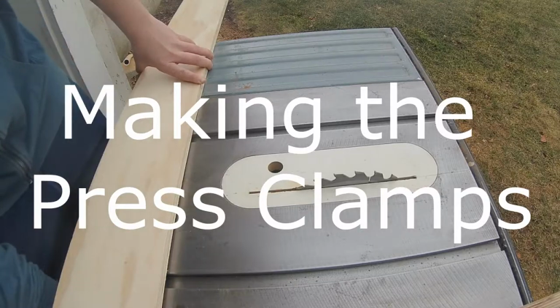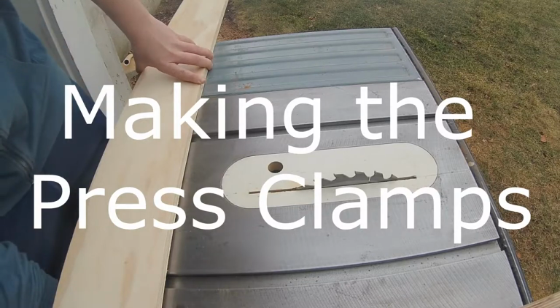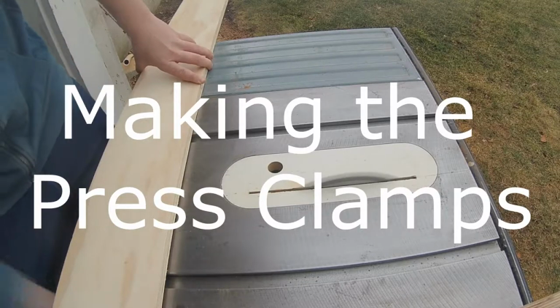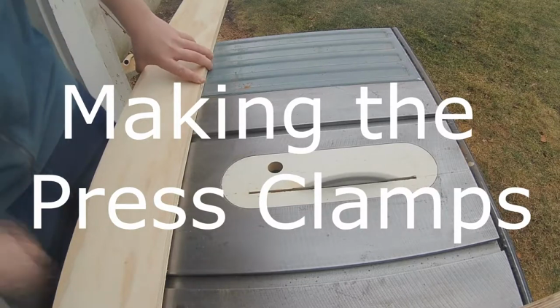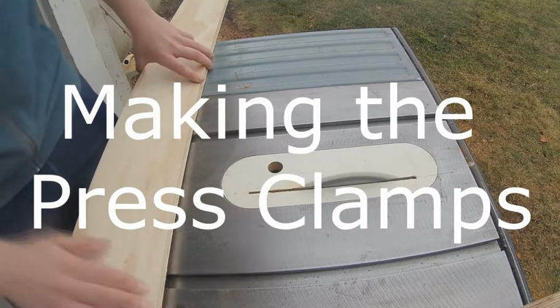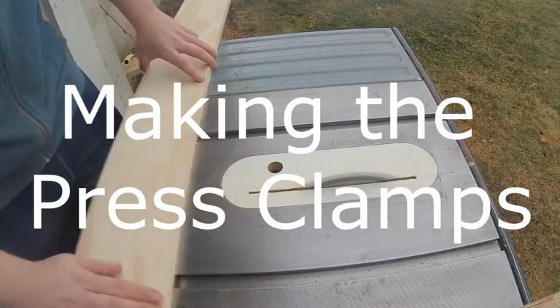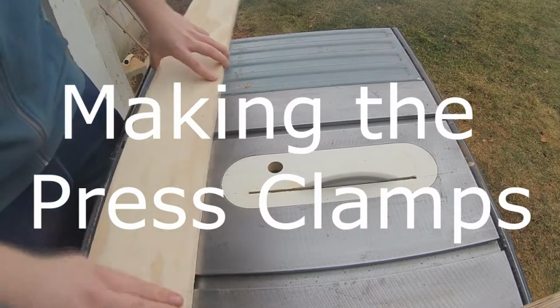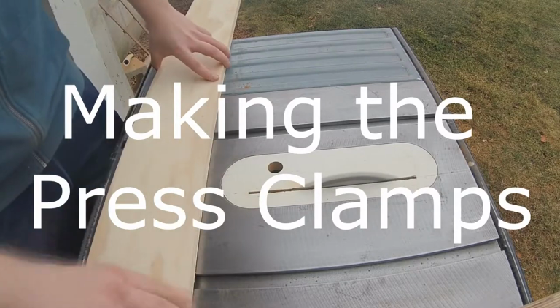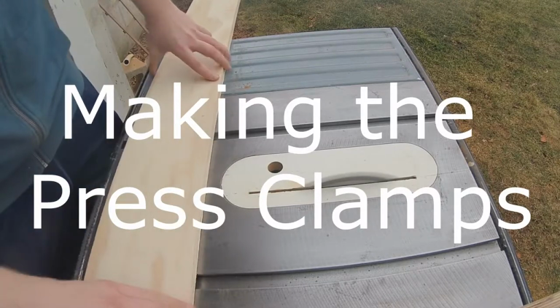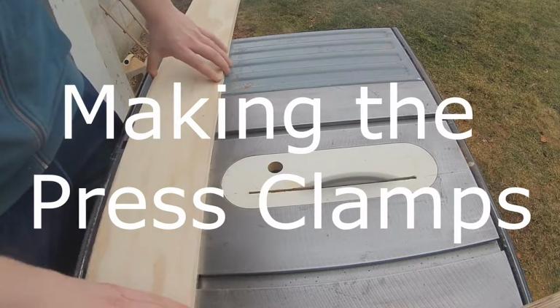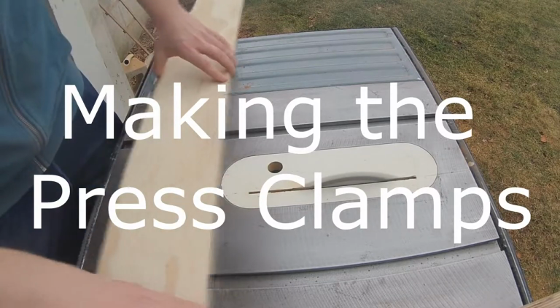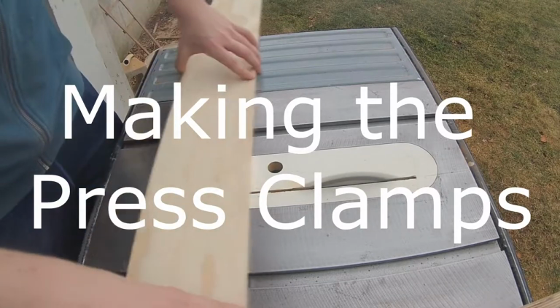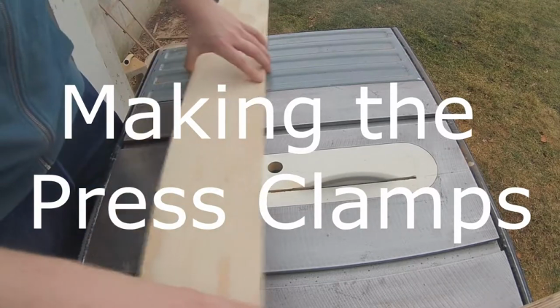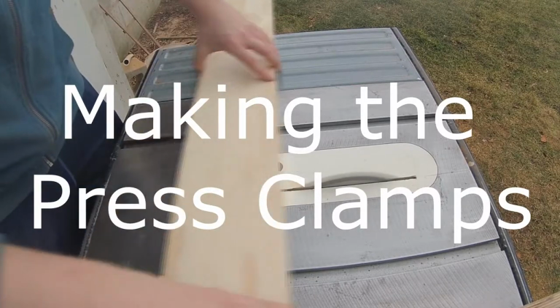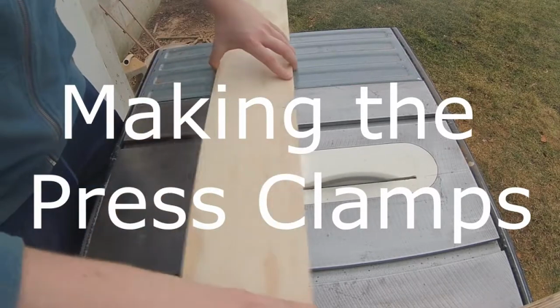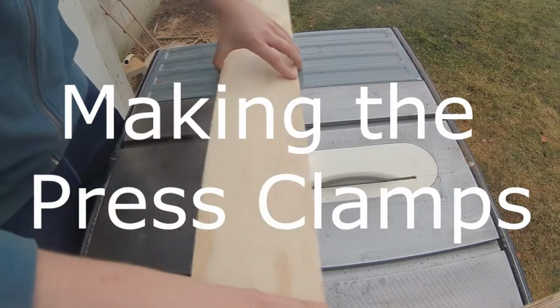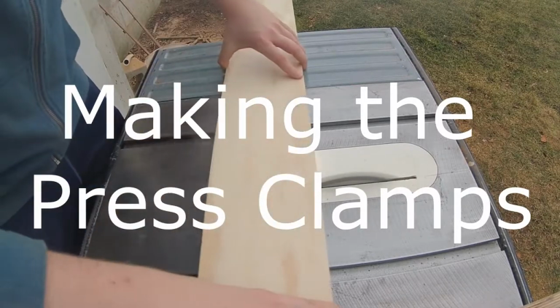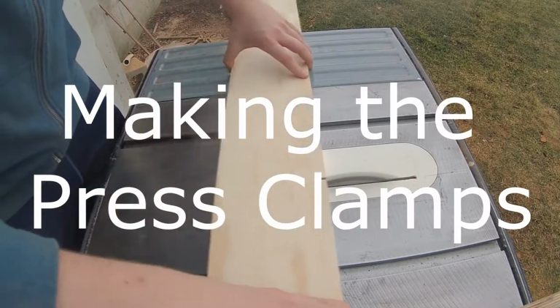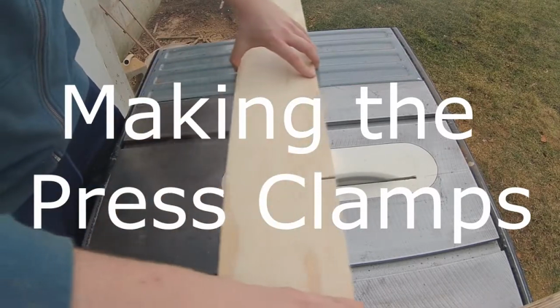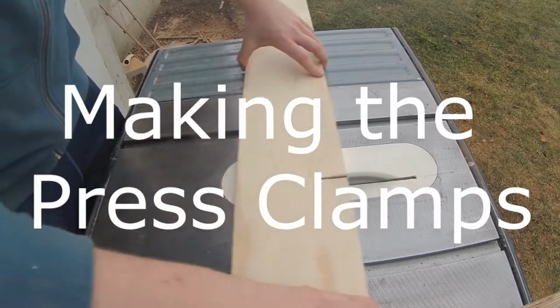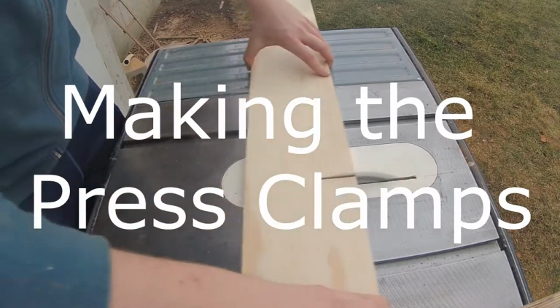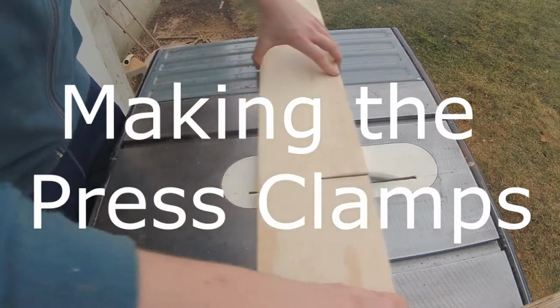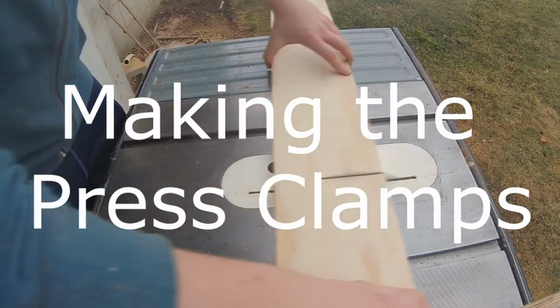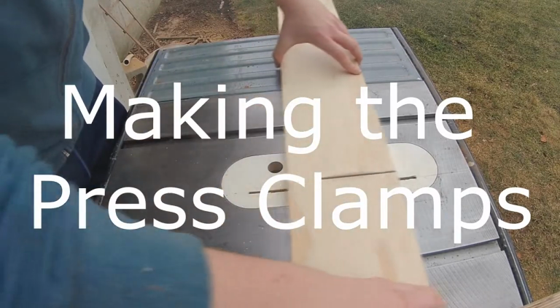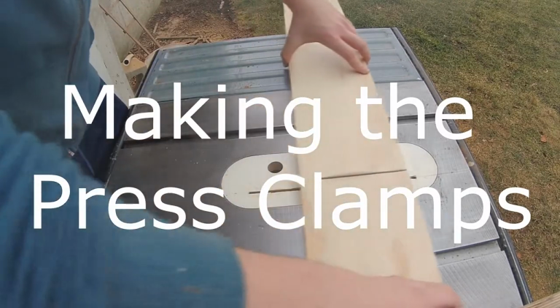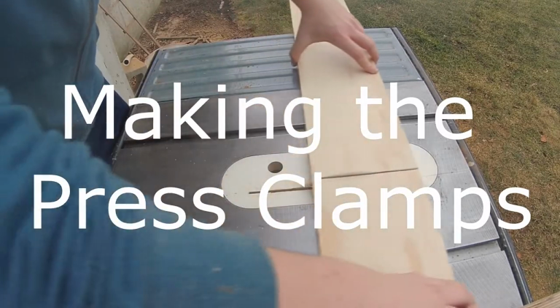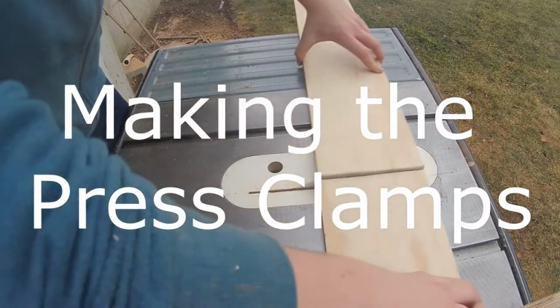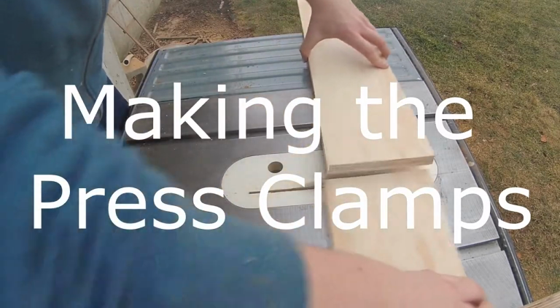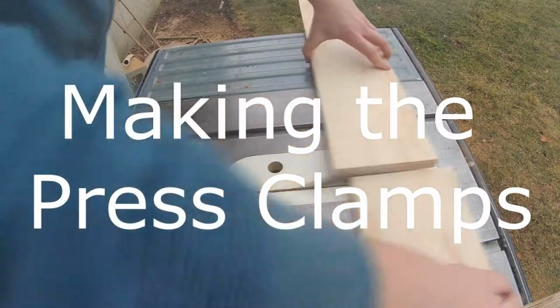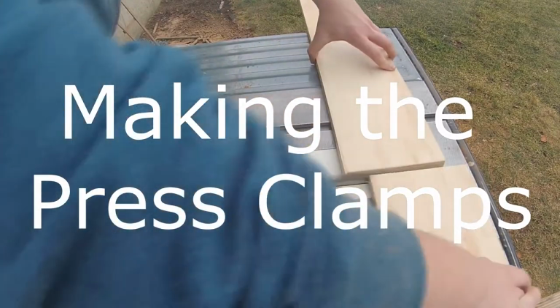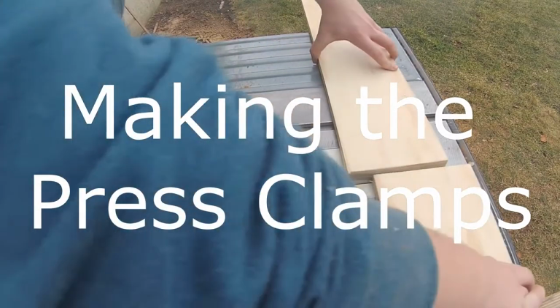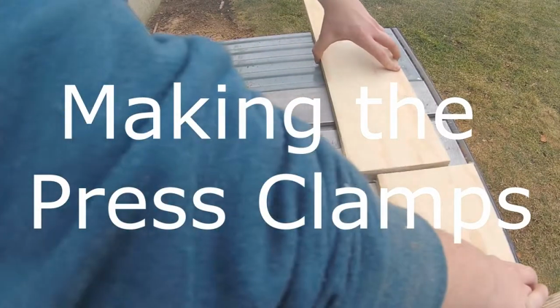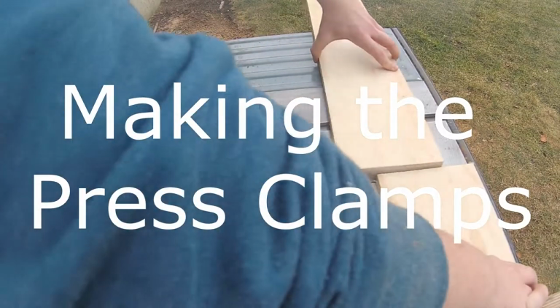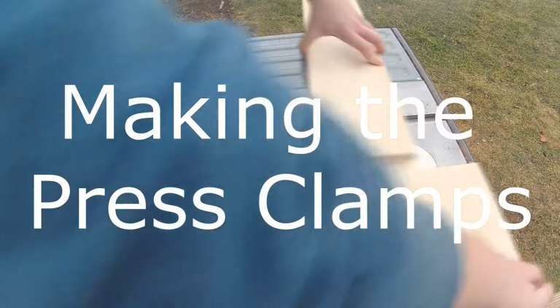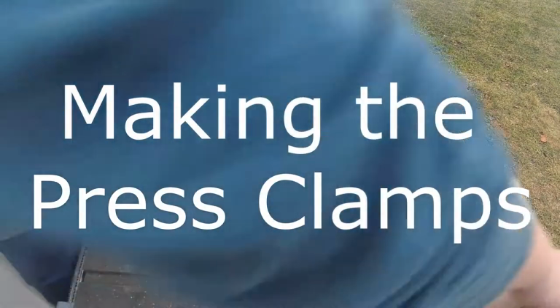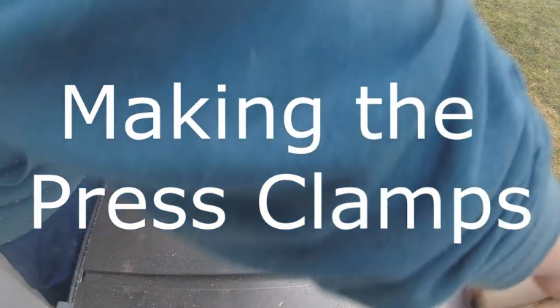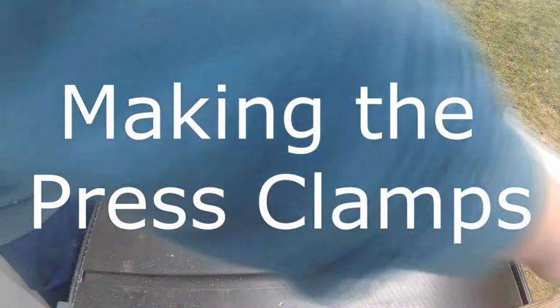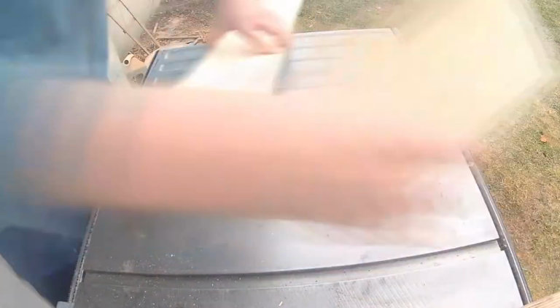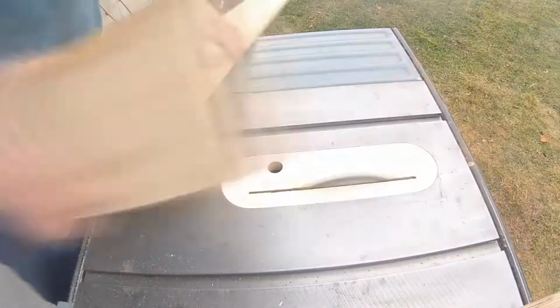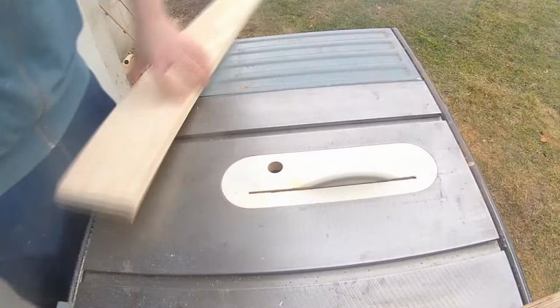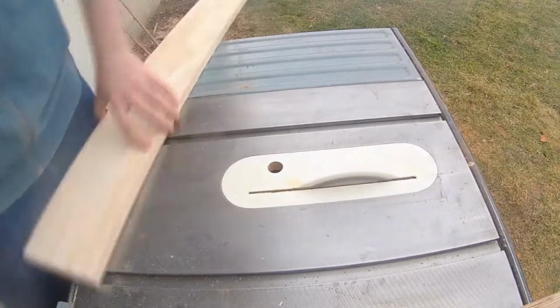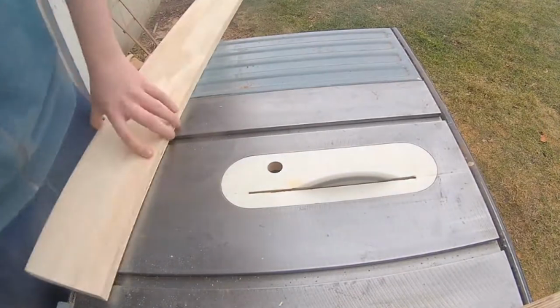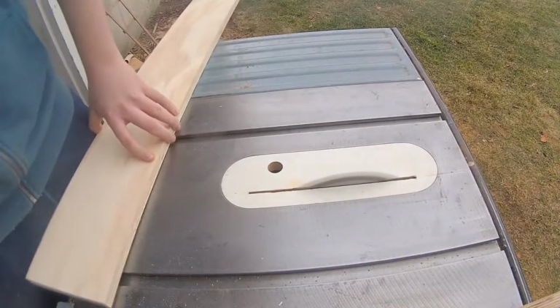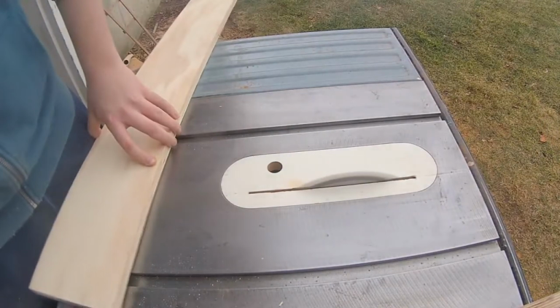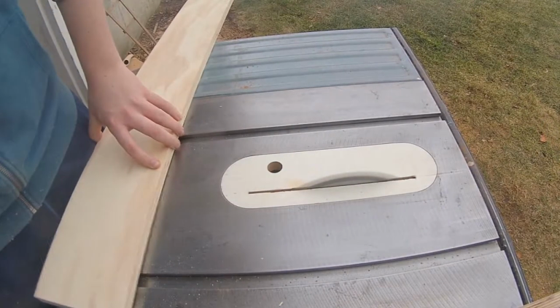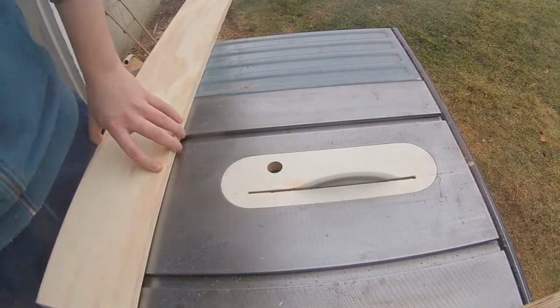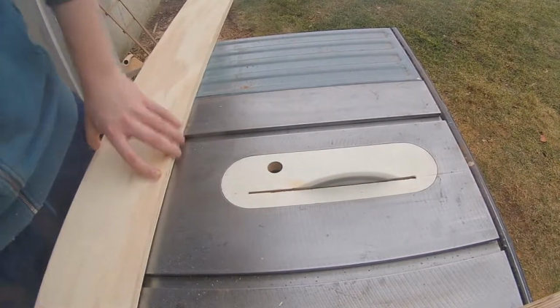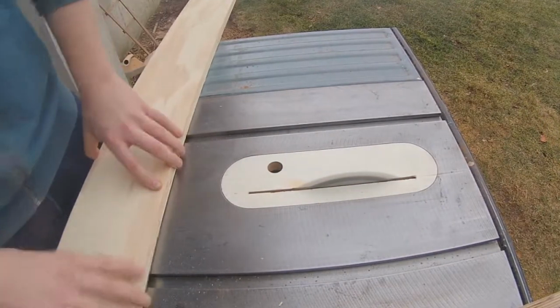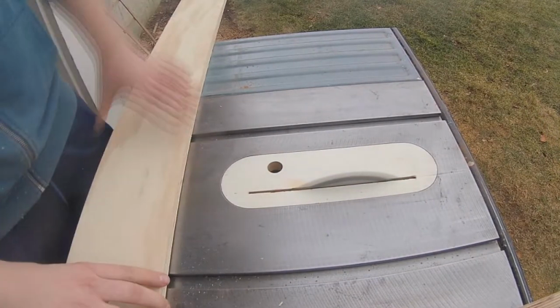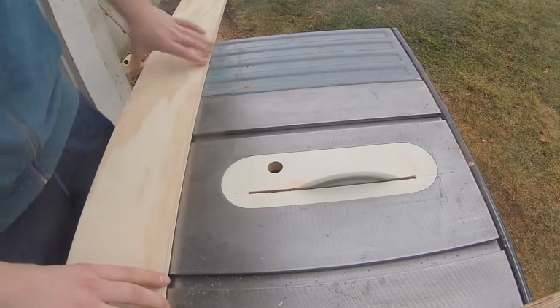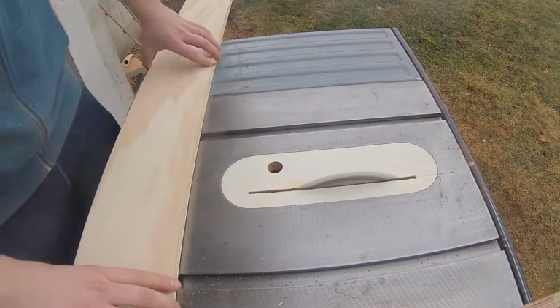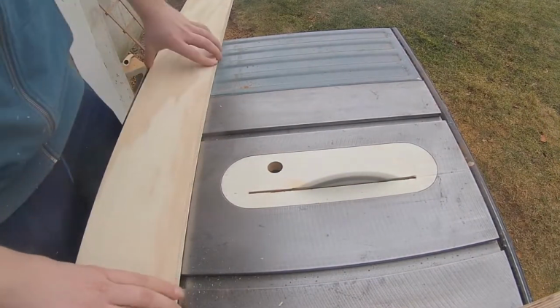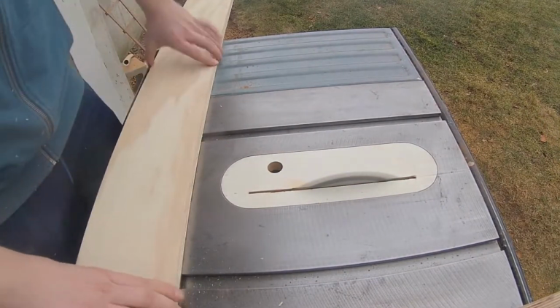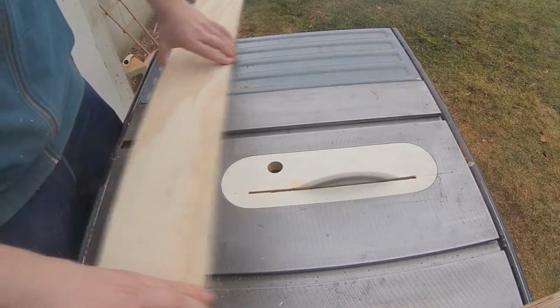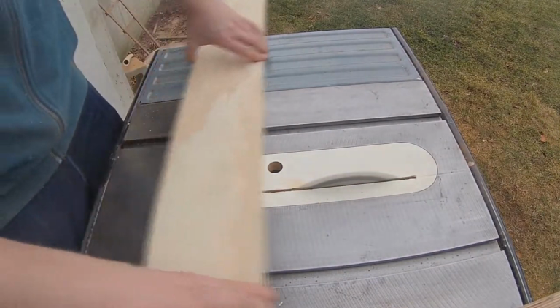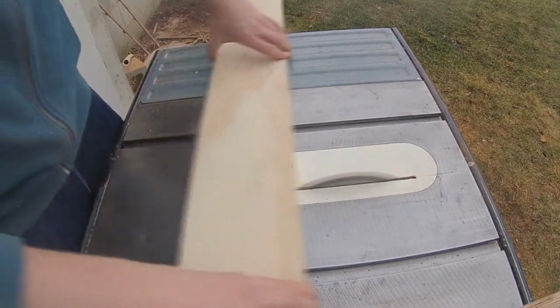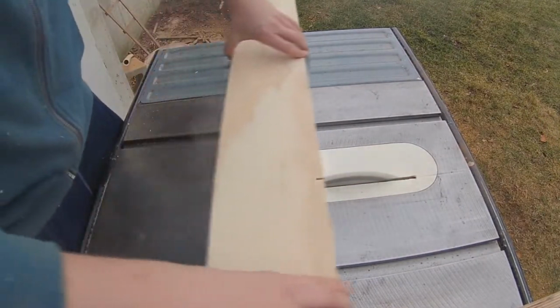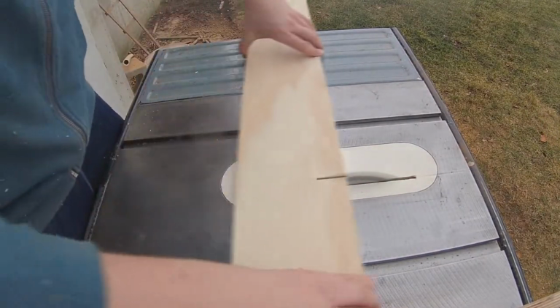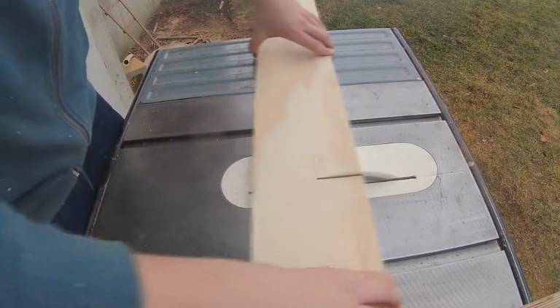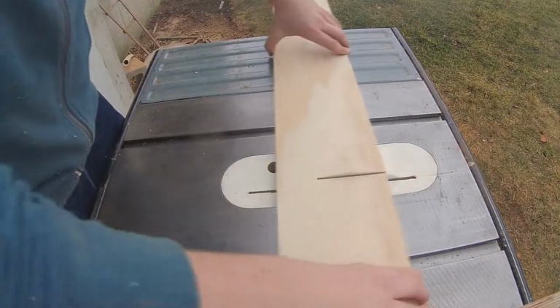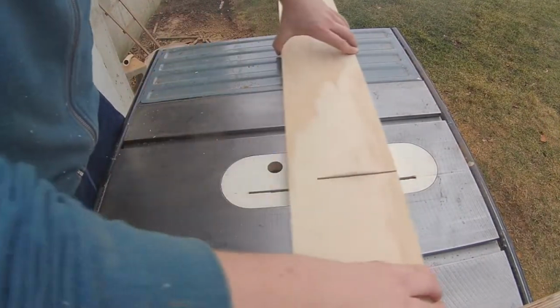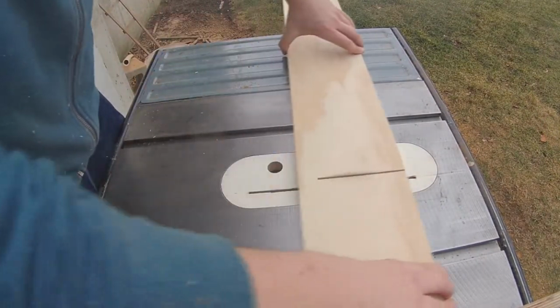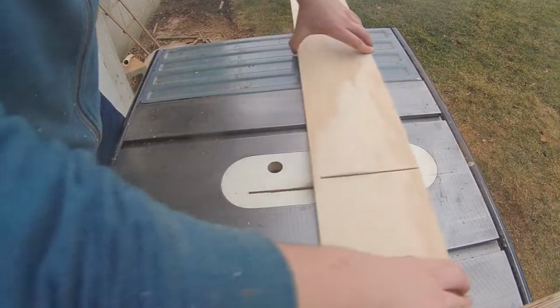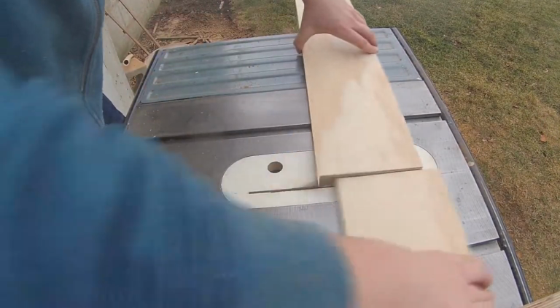This is a short video on how I made the clamps for my ski press. The first step is to cut the pieces to length.